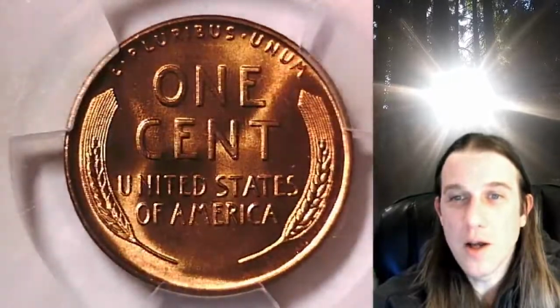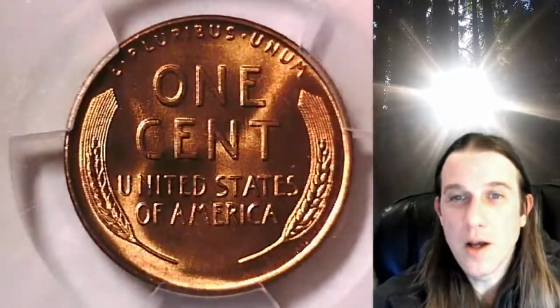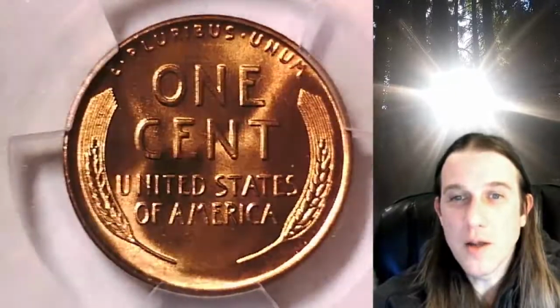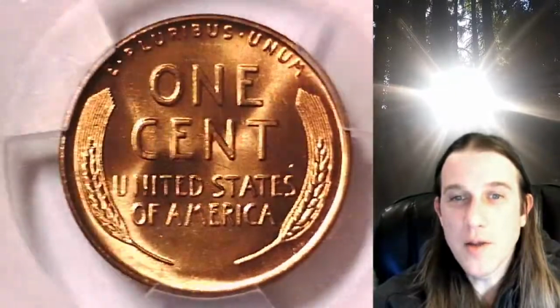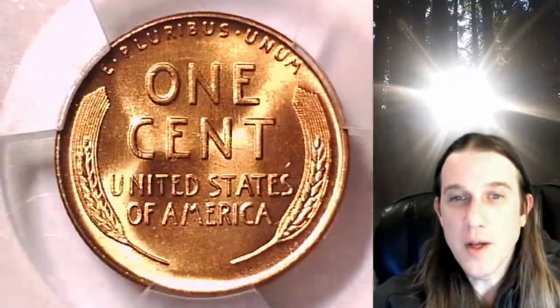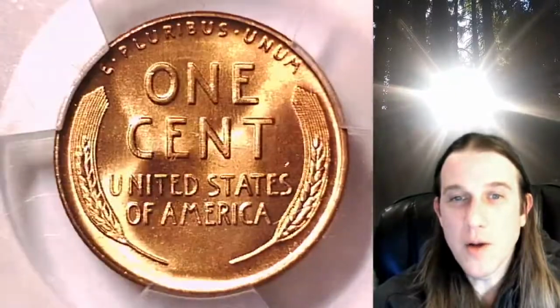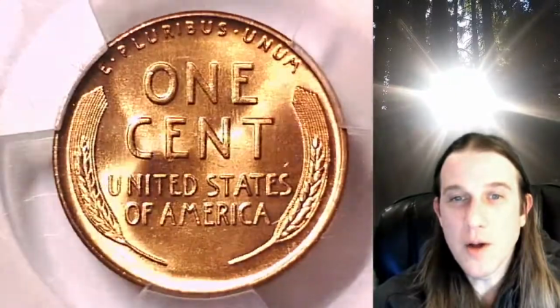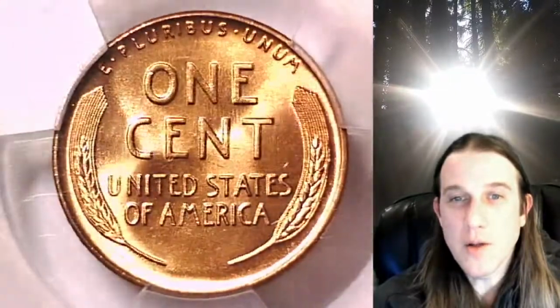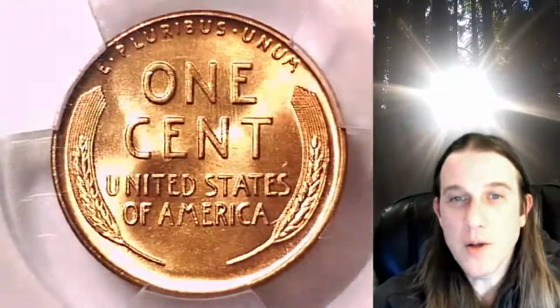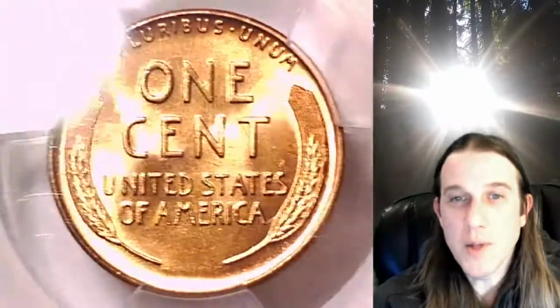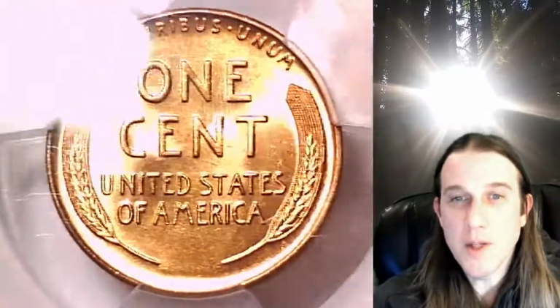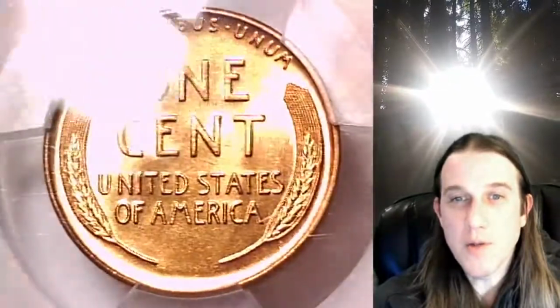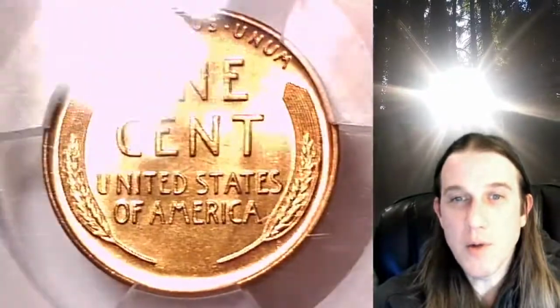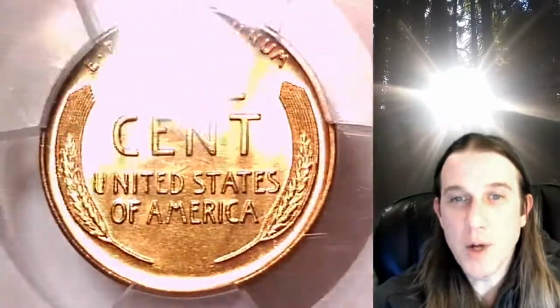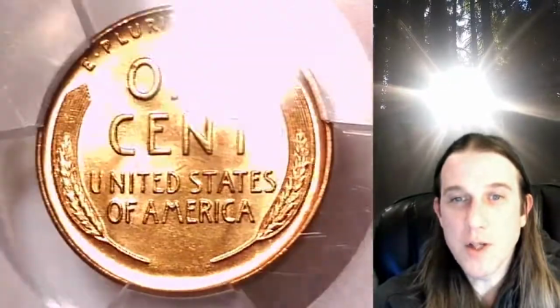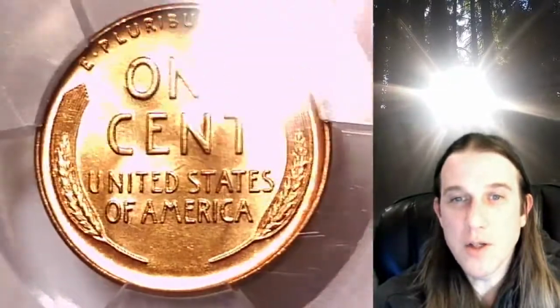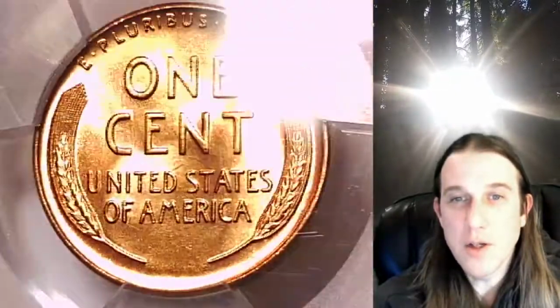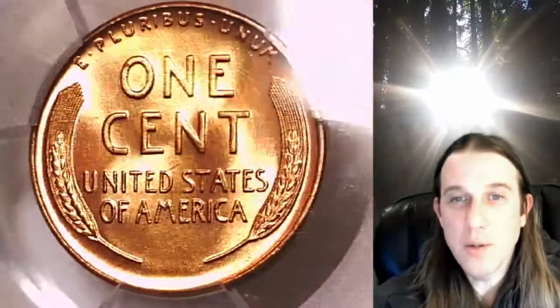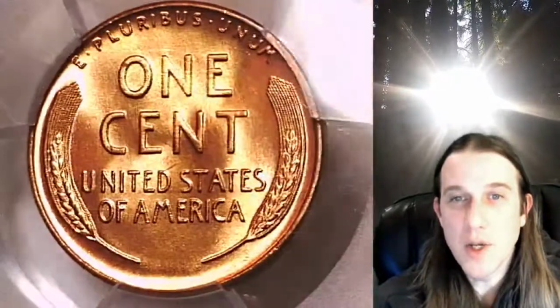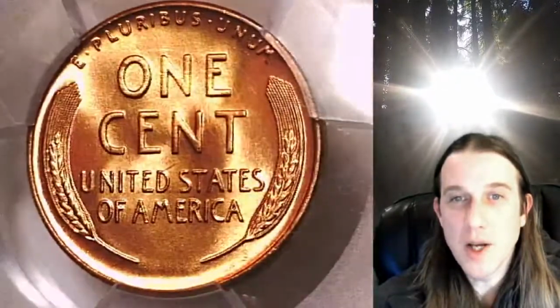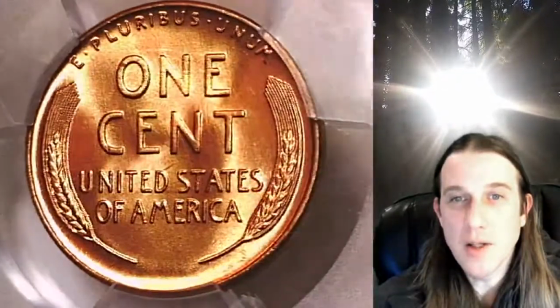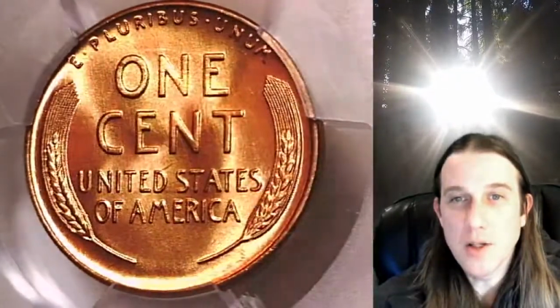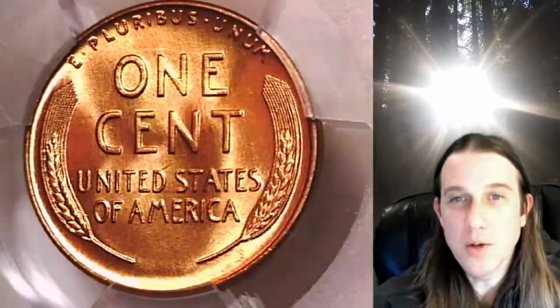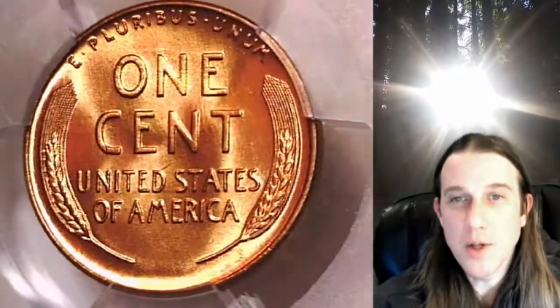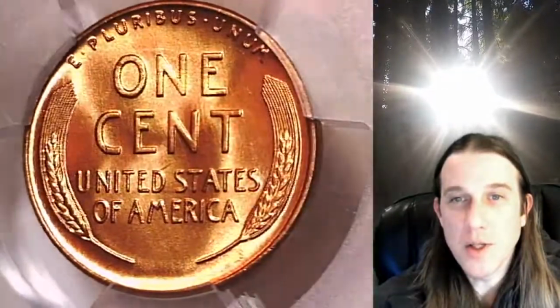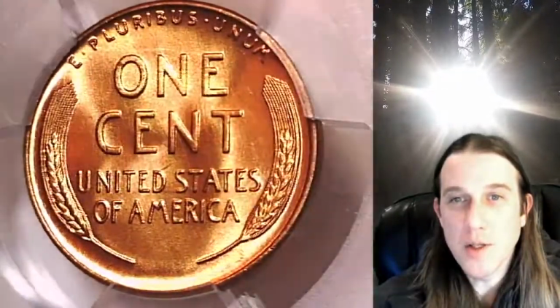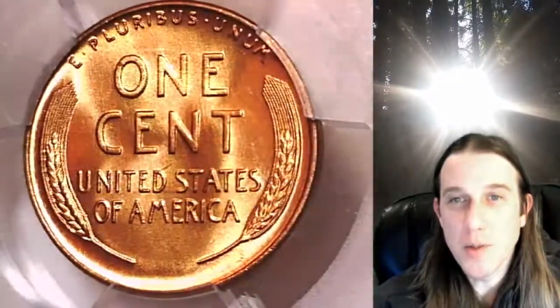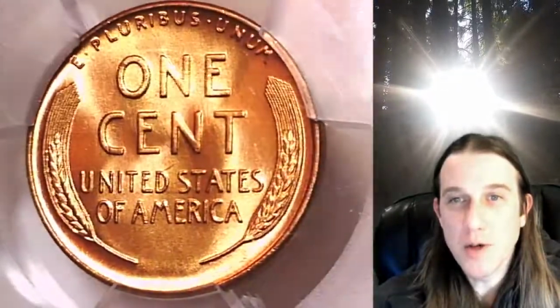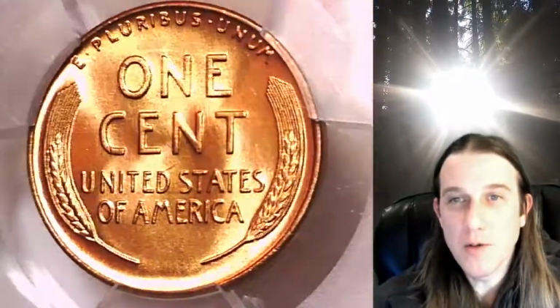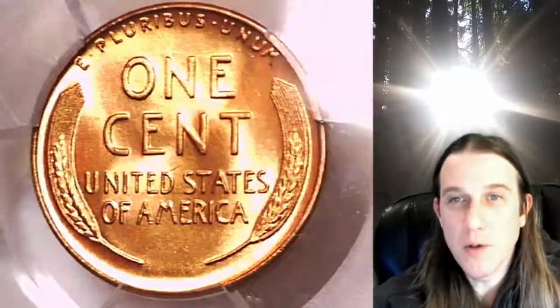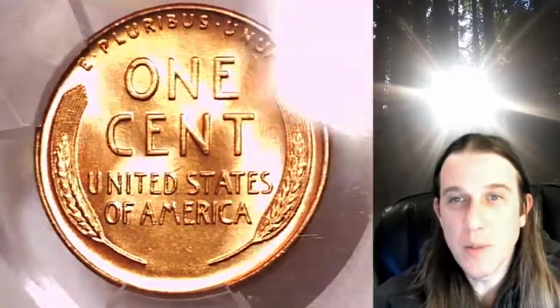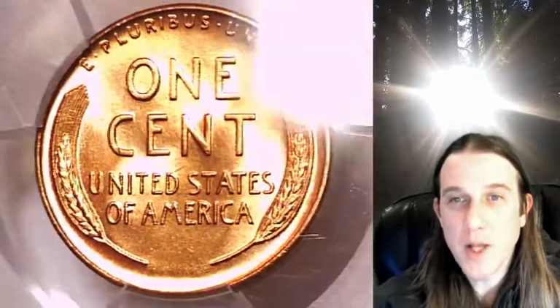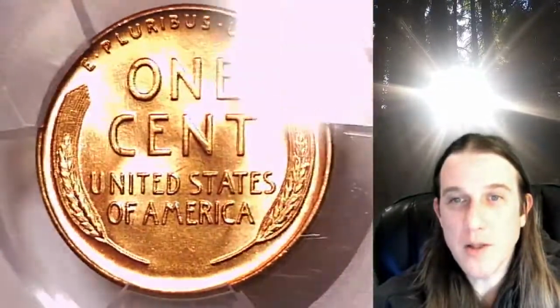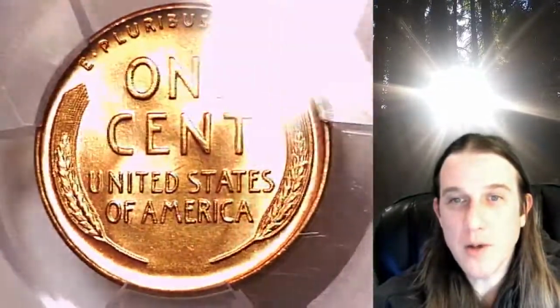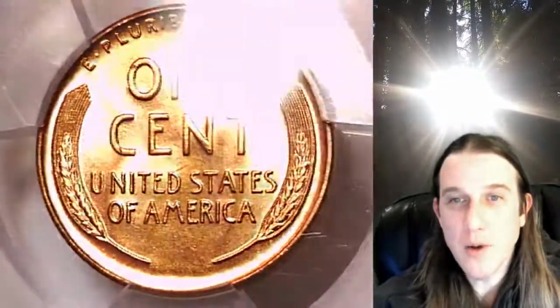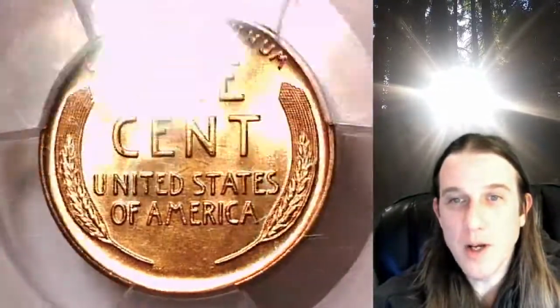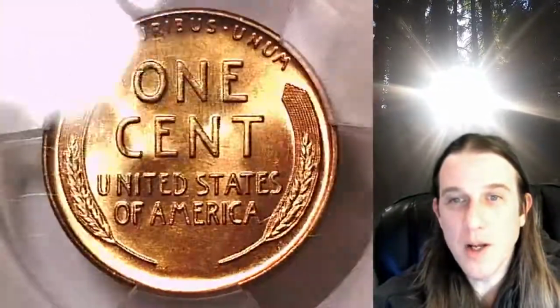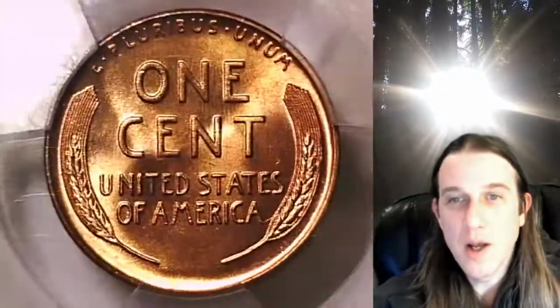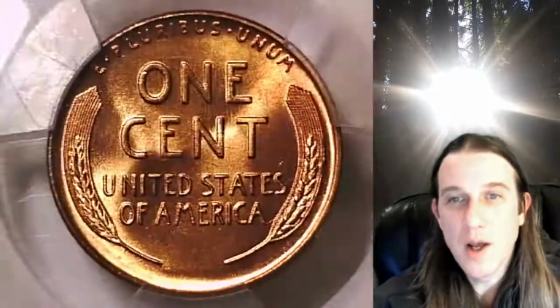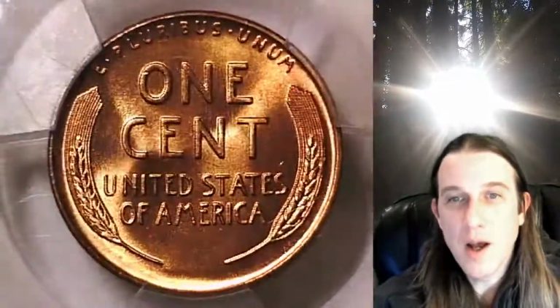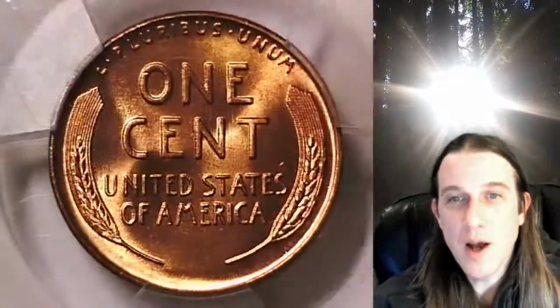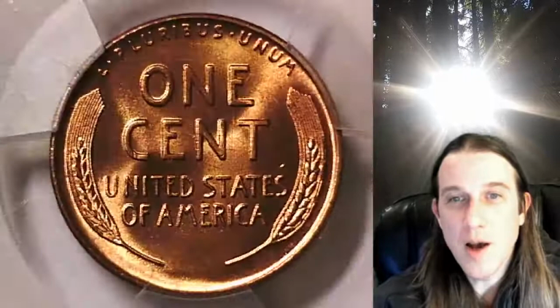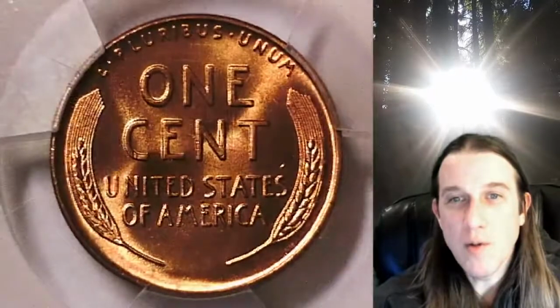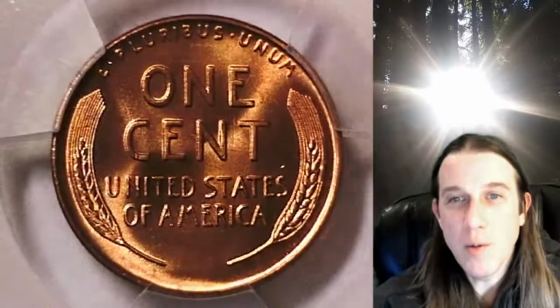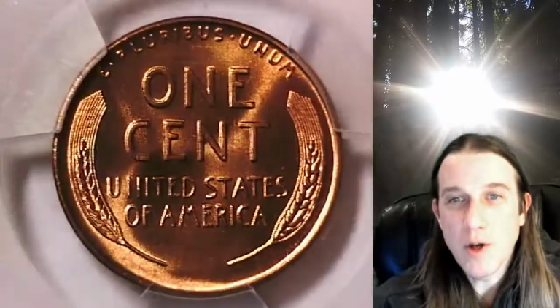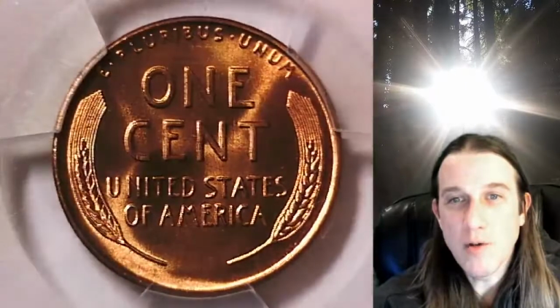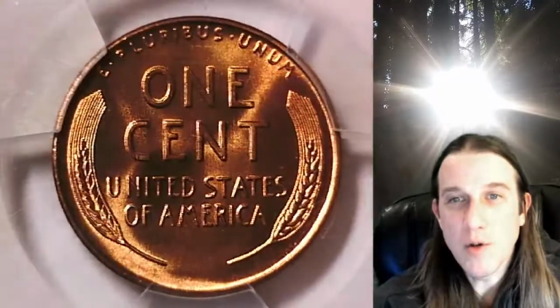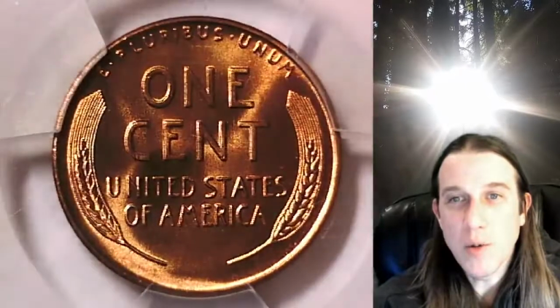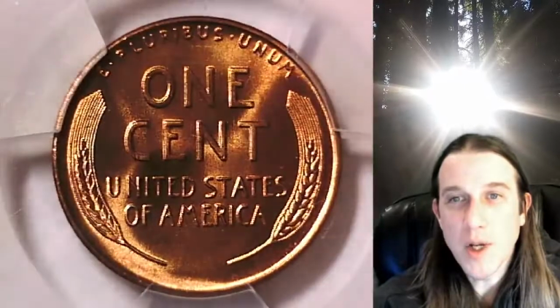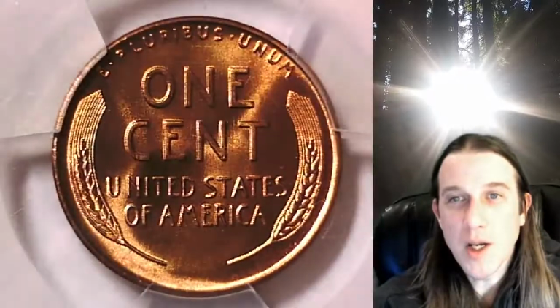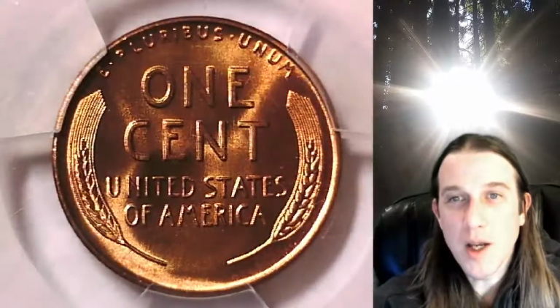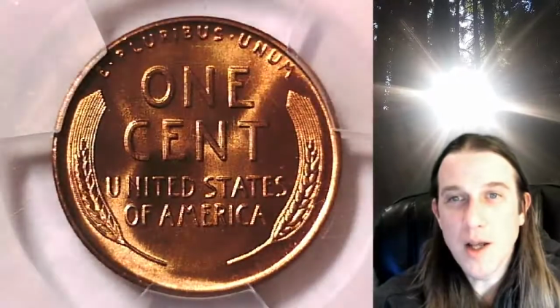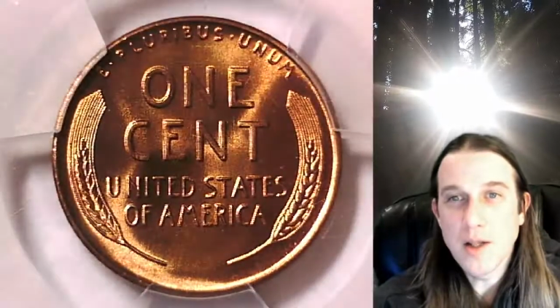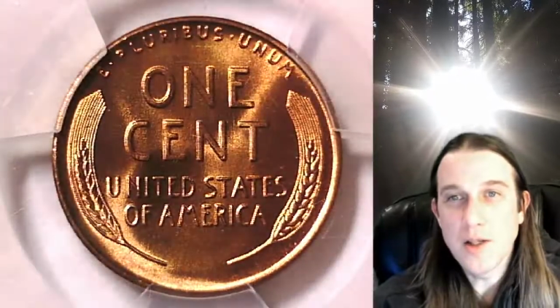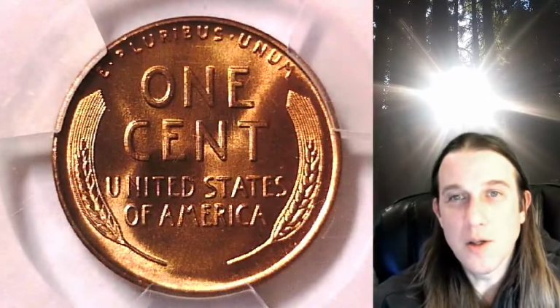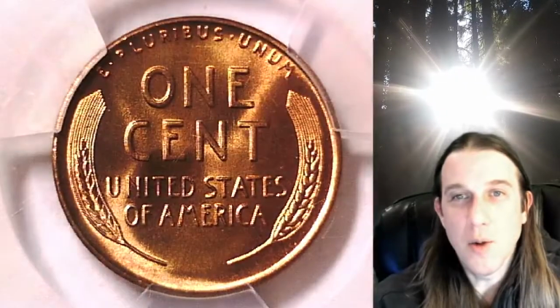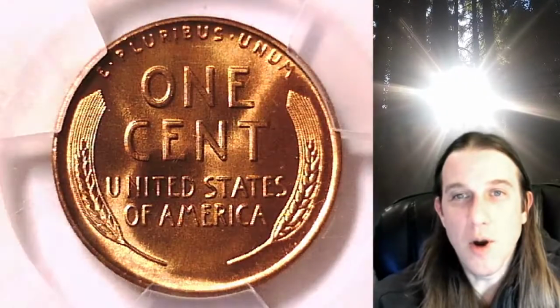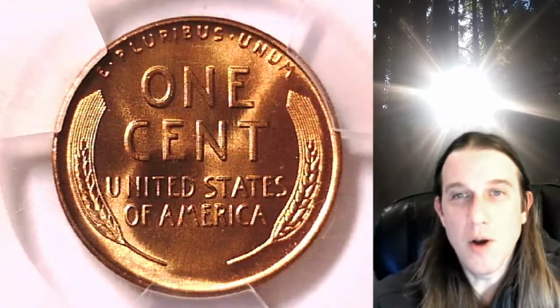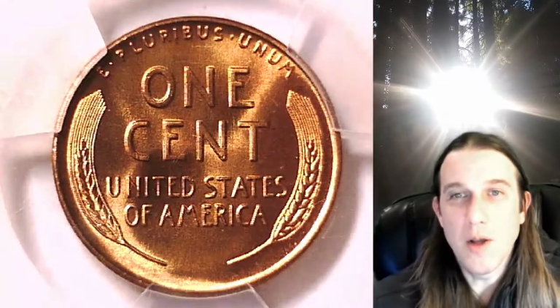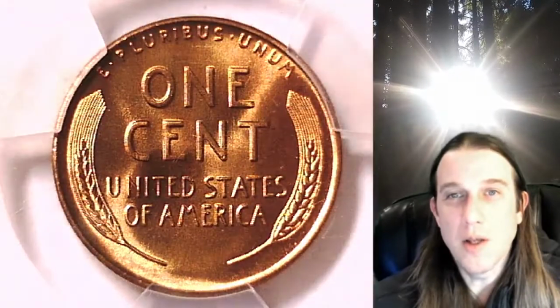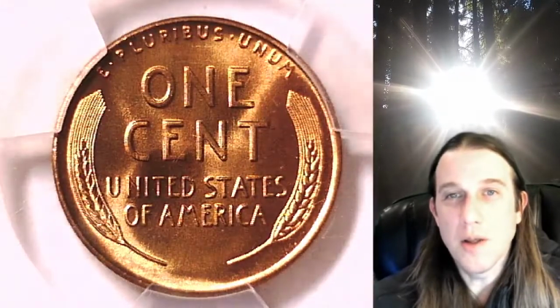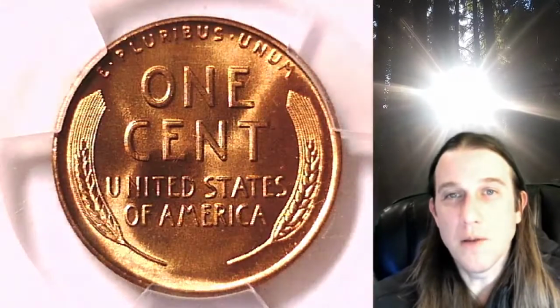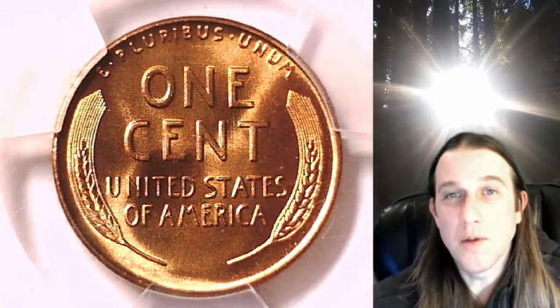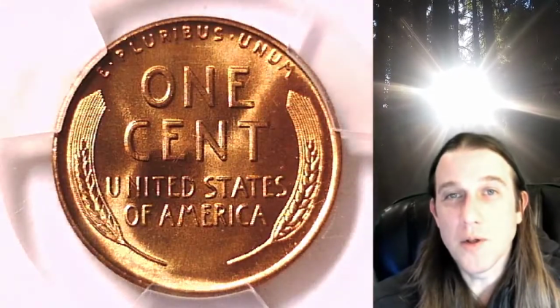Thank you all so much for watching. Hope you guys enjoyed this beautiful plus coin. Have a wonderful week and see you all in the future.